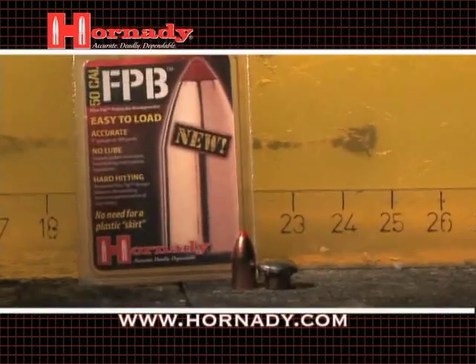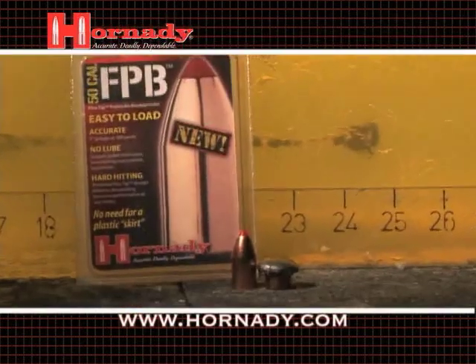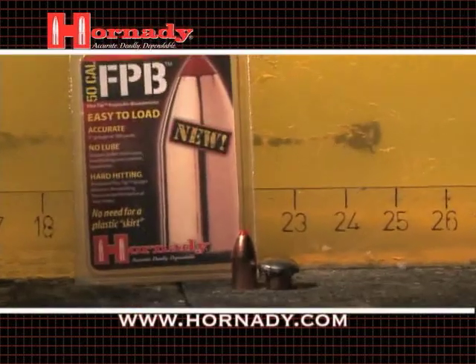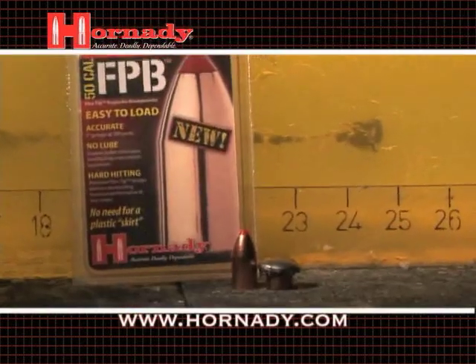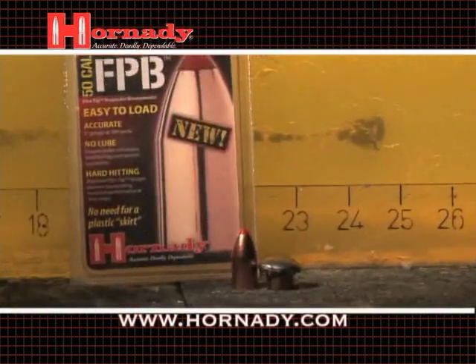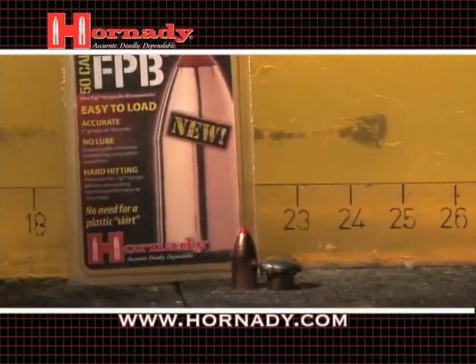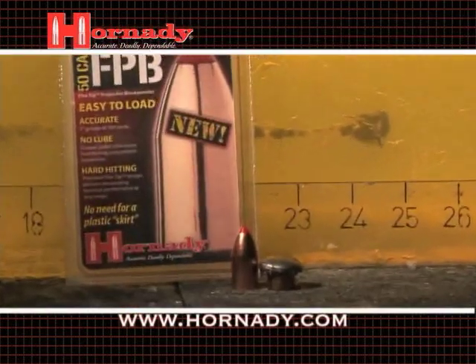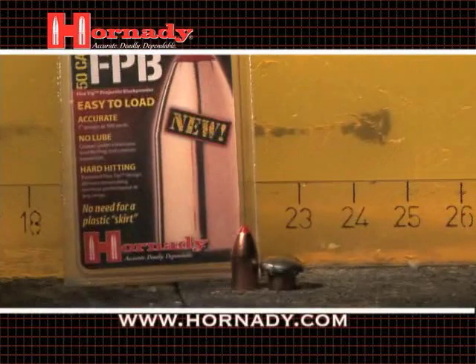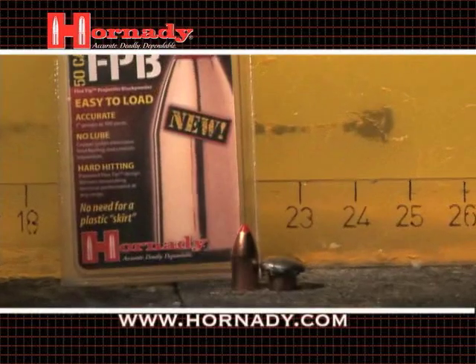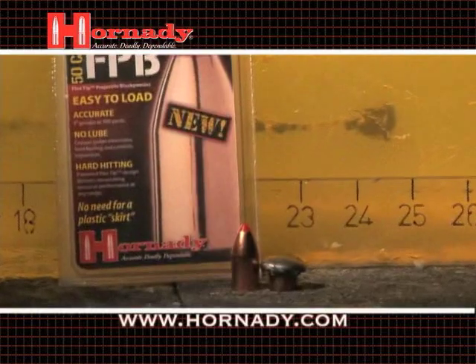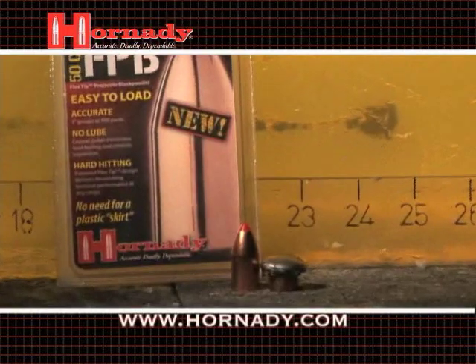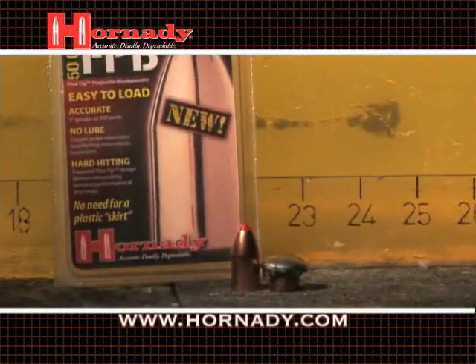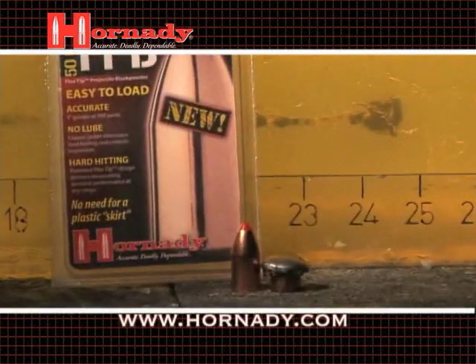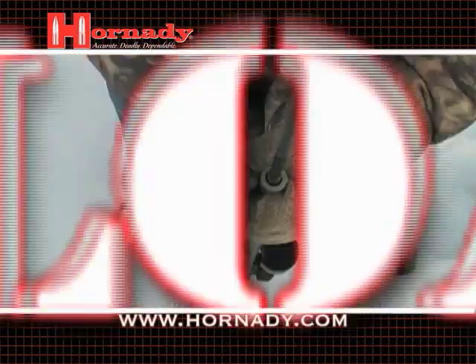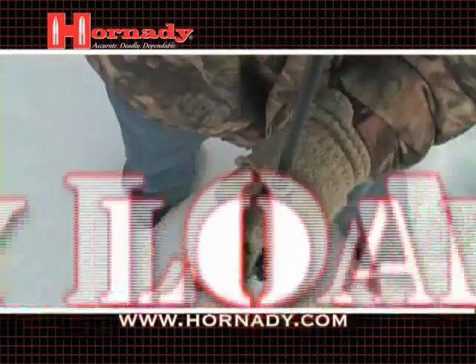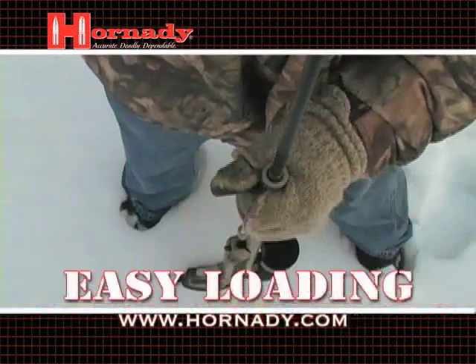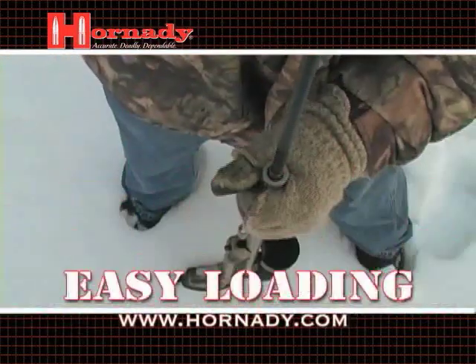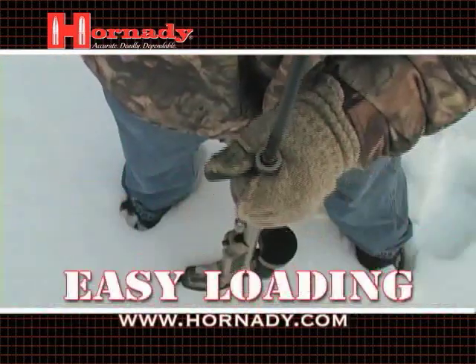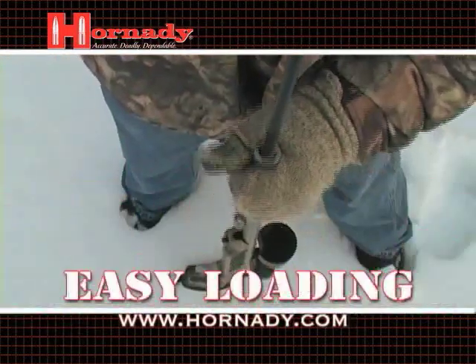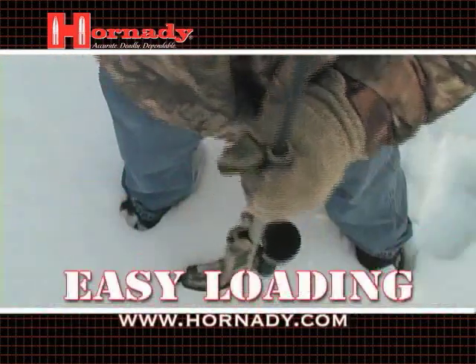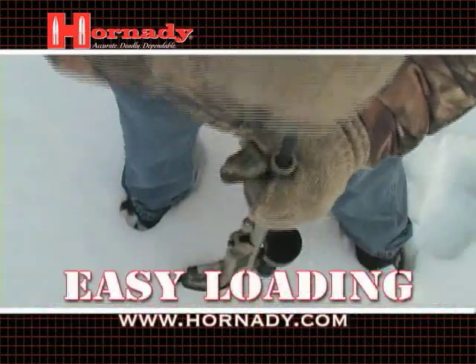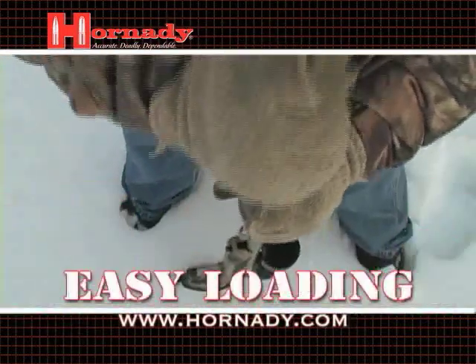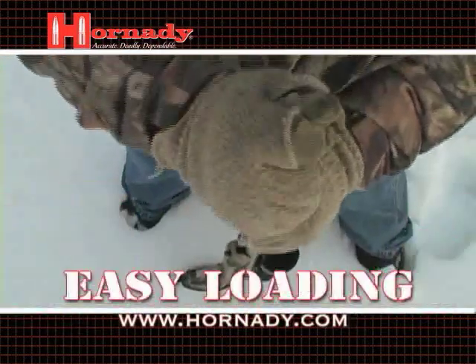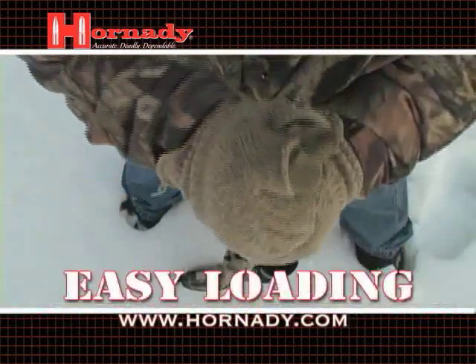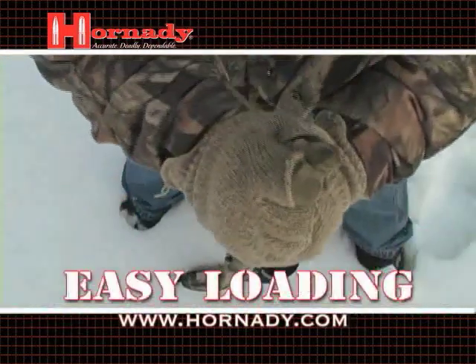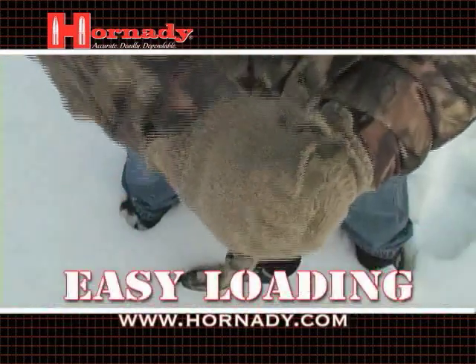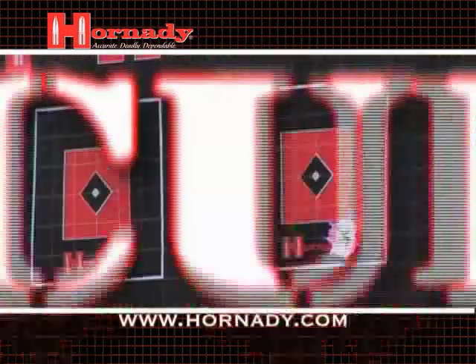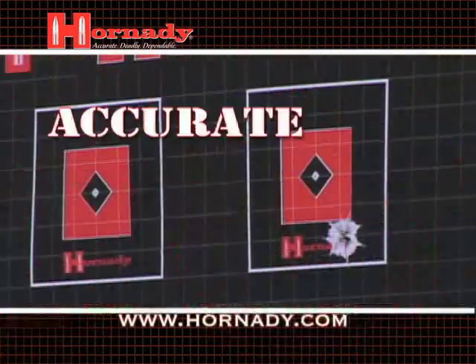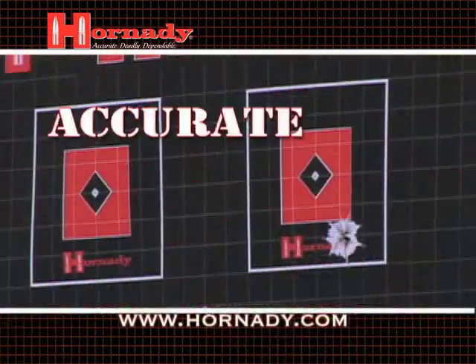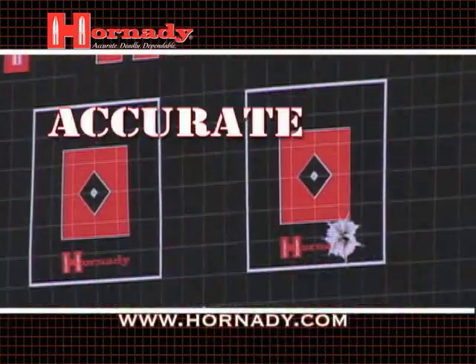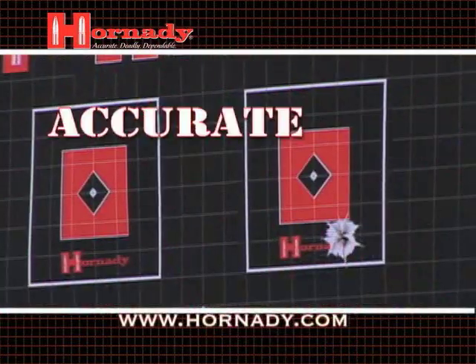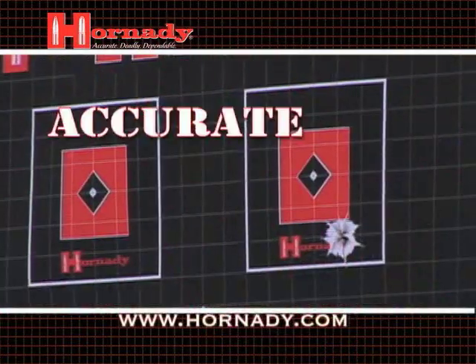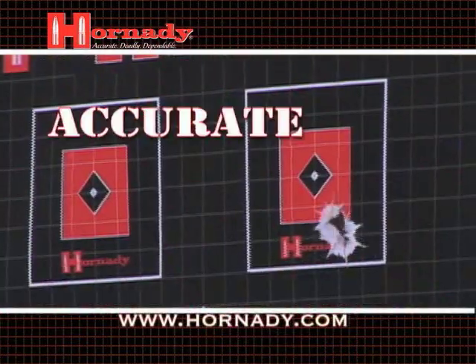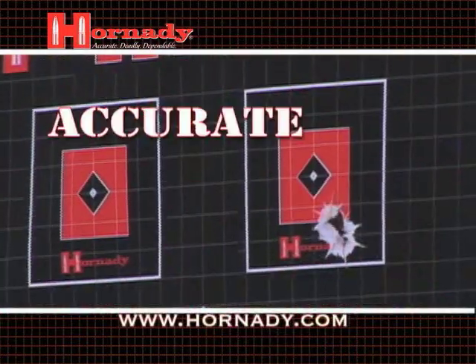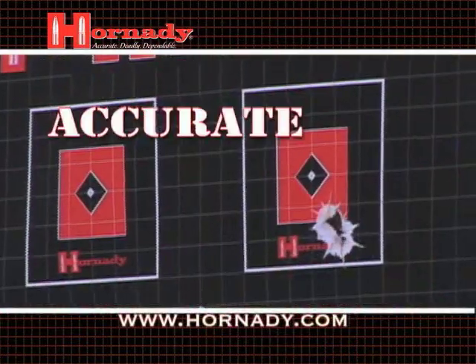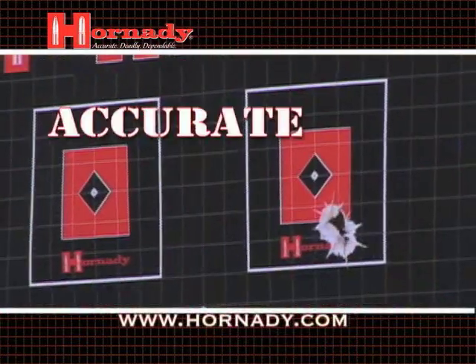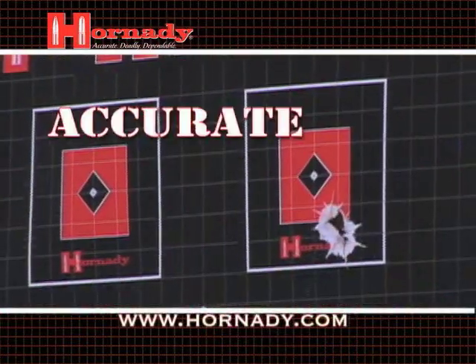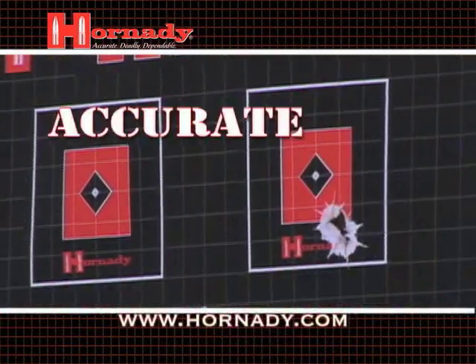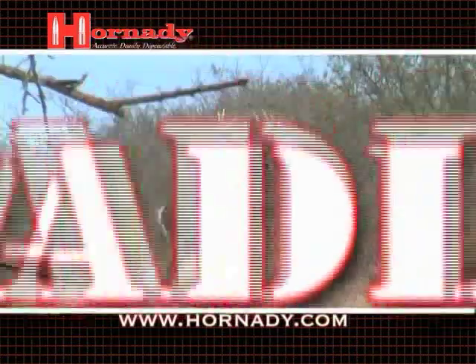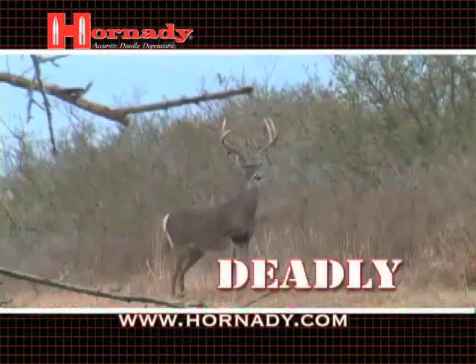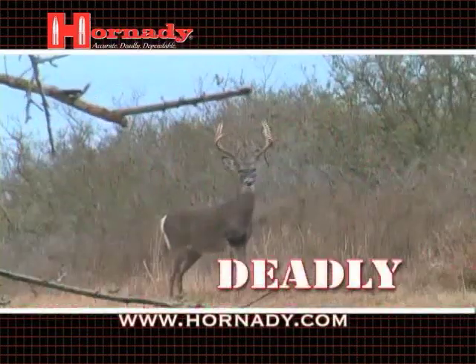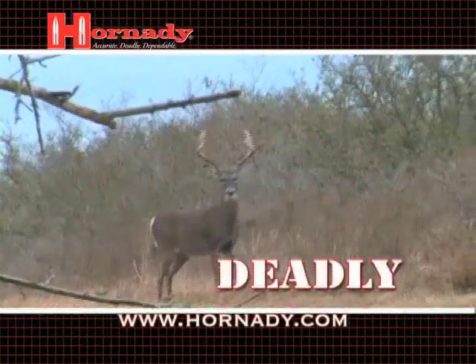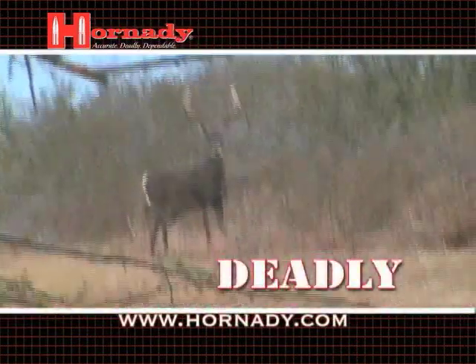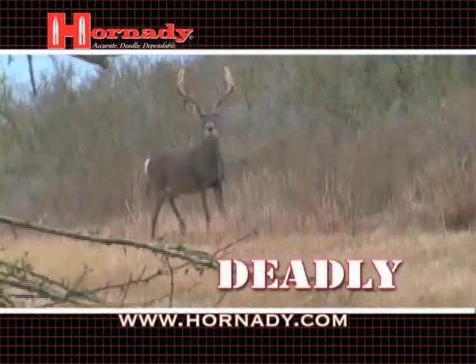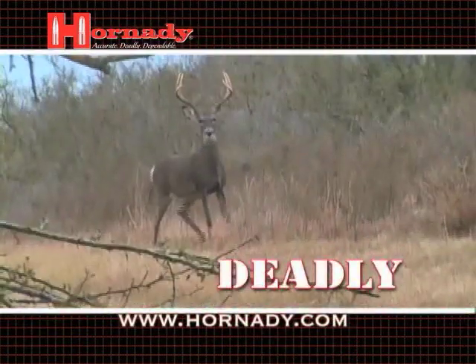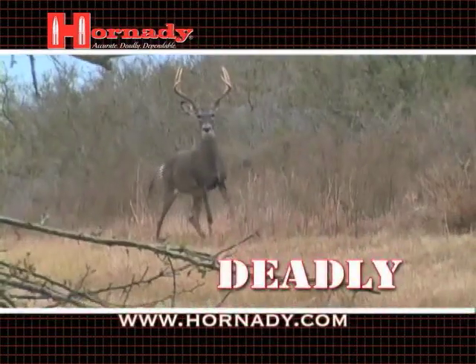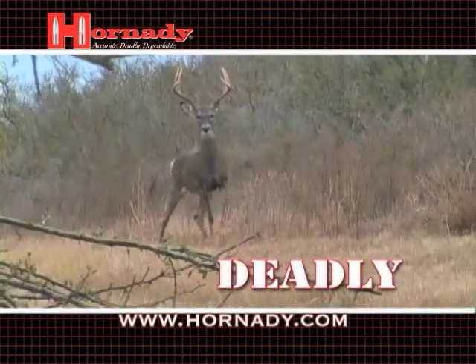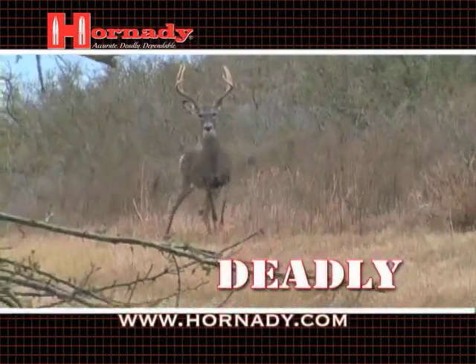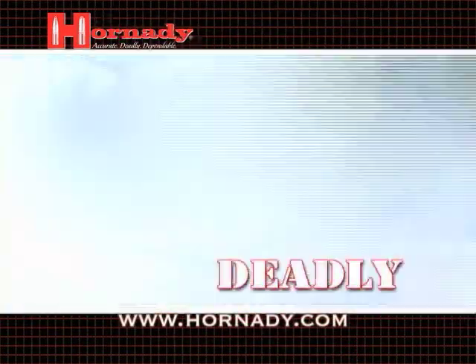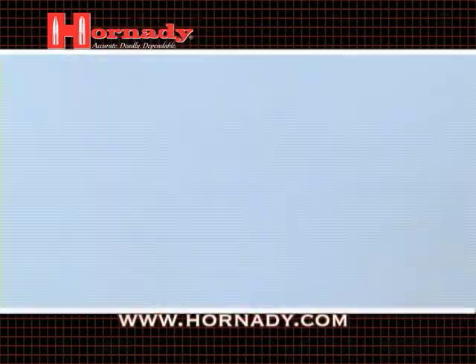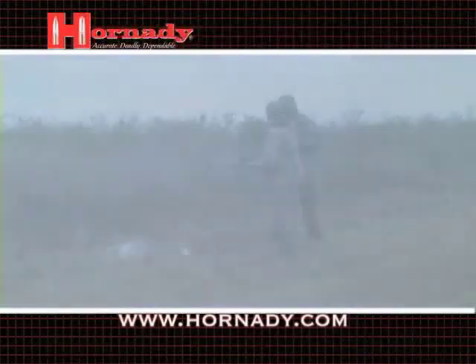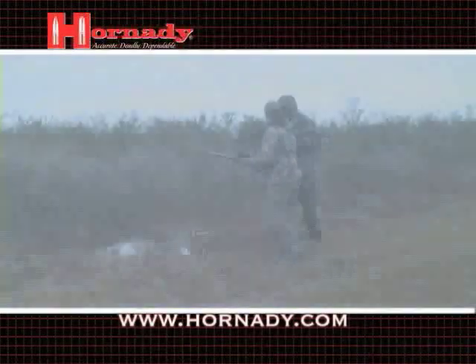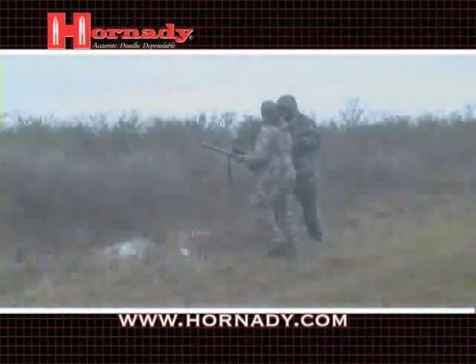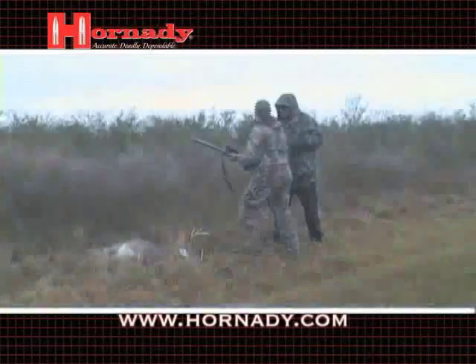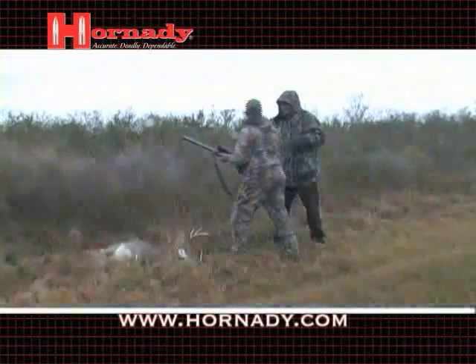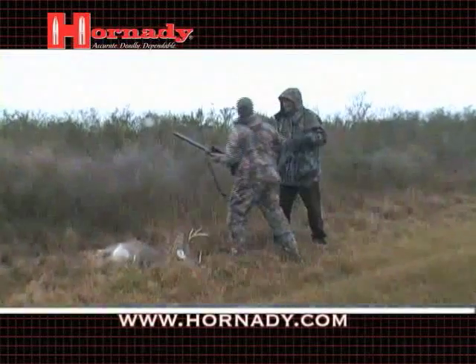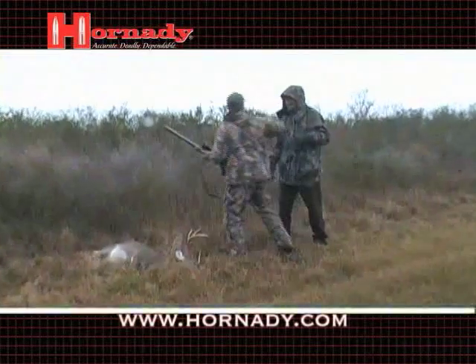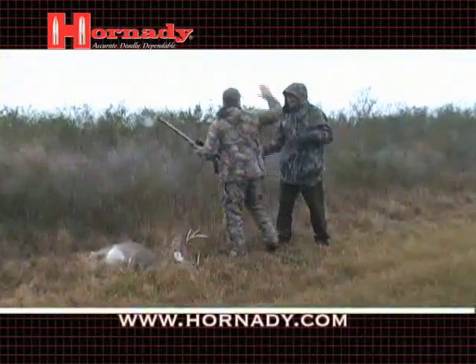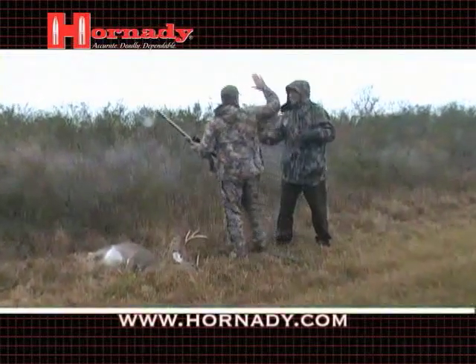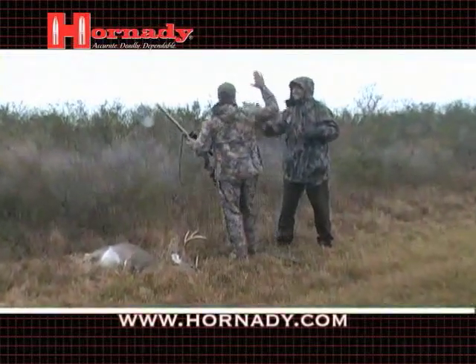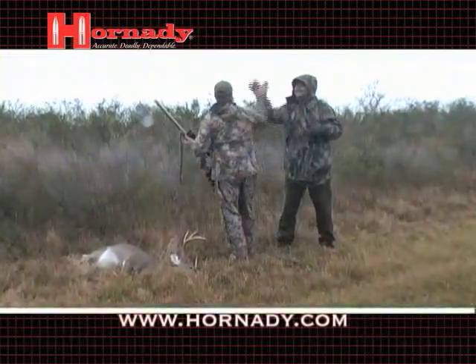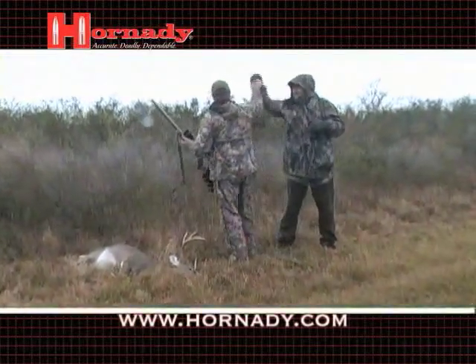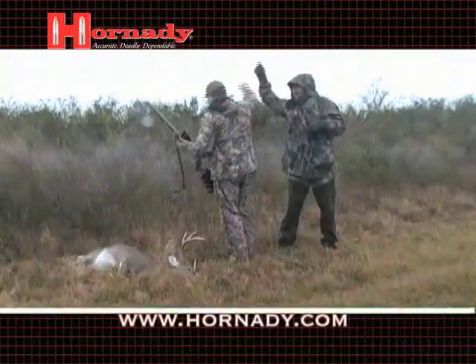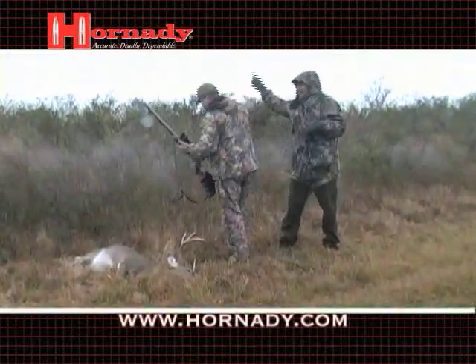The new FPB does it all: loads easily, delivers surgical accuracy, and provides devastating terminal performance.